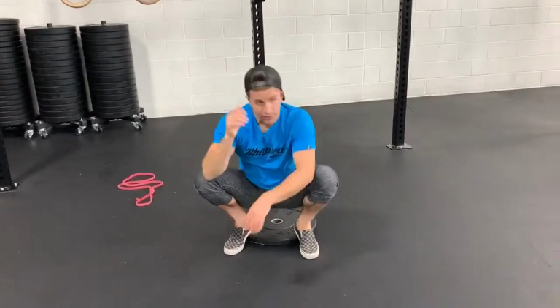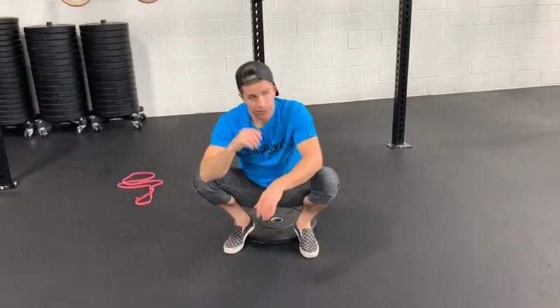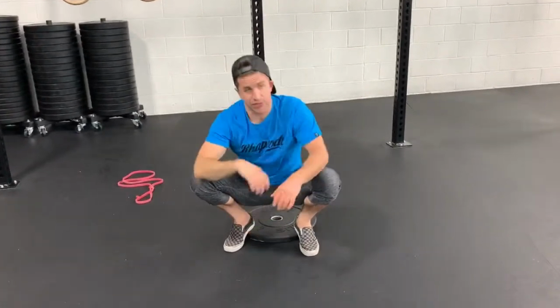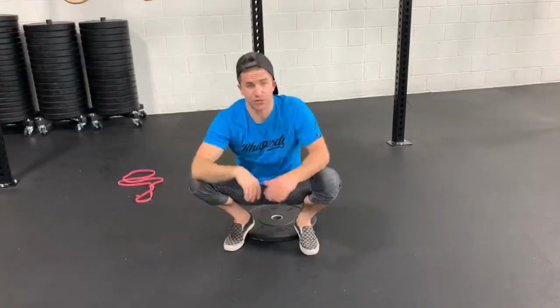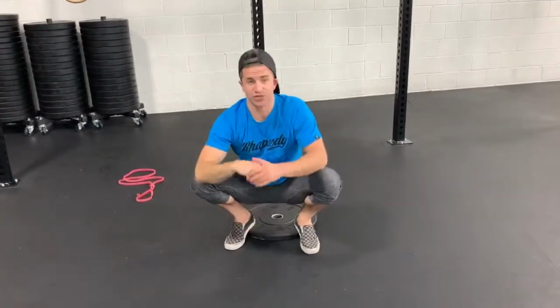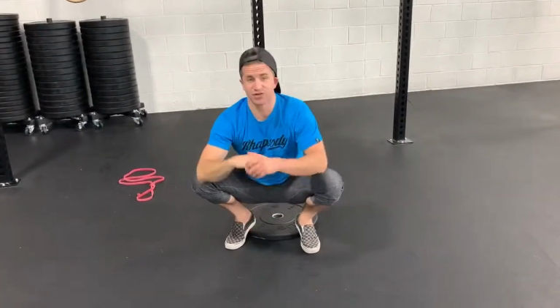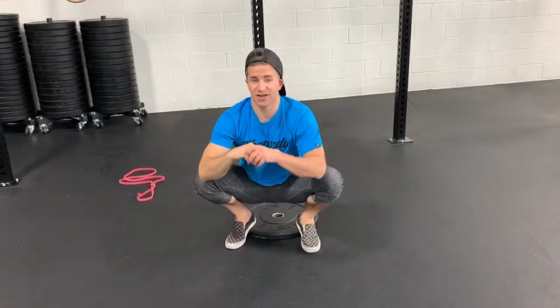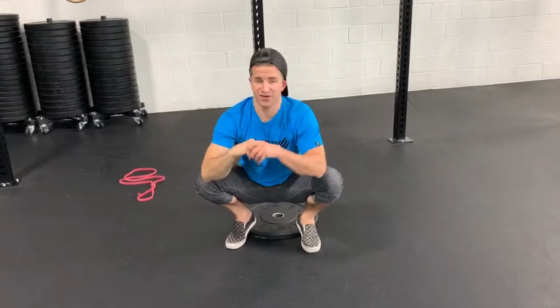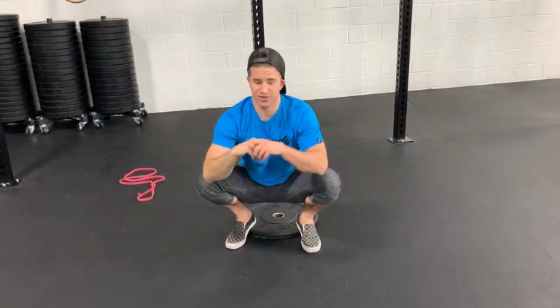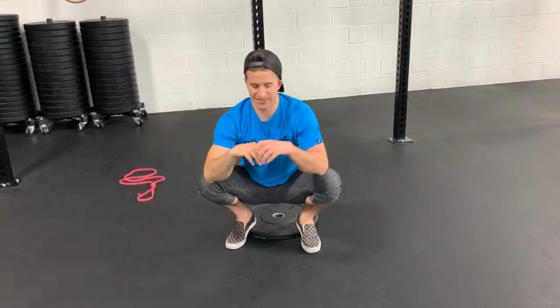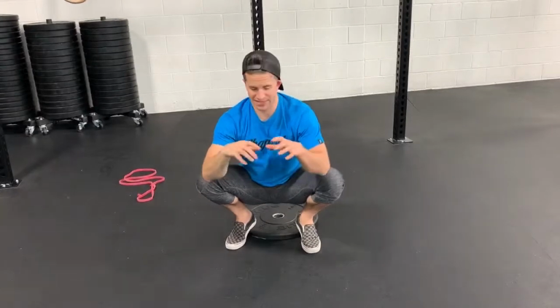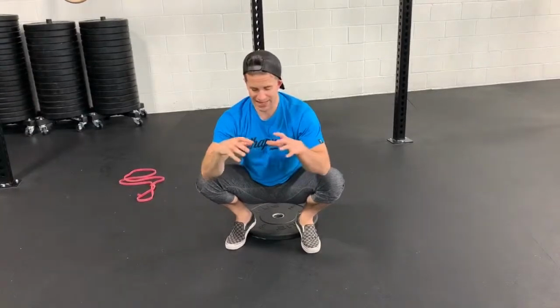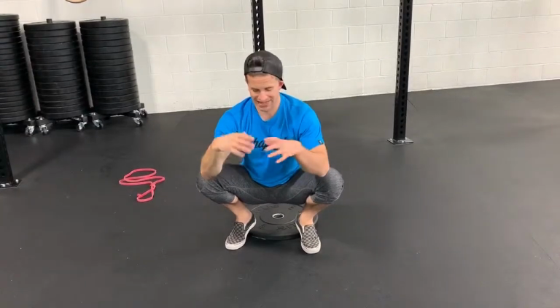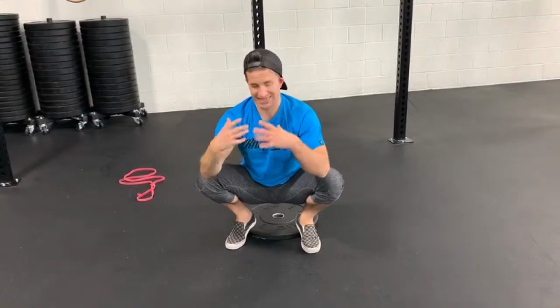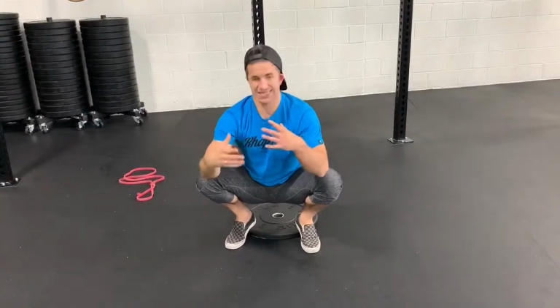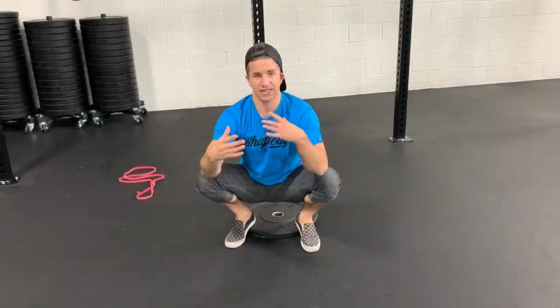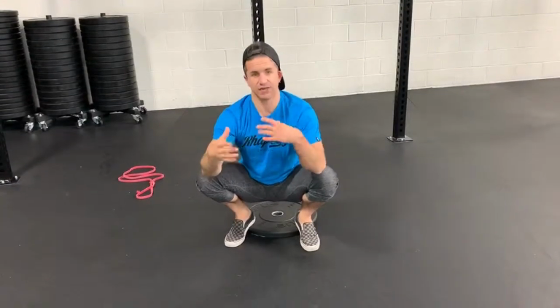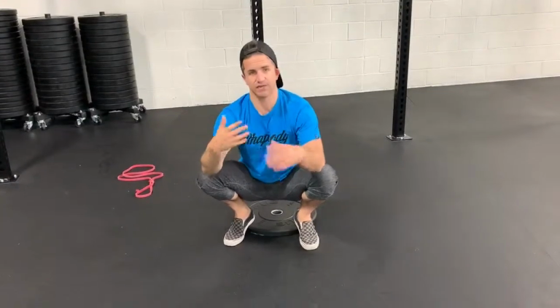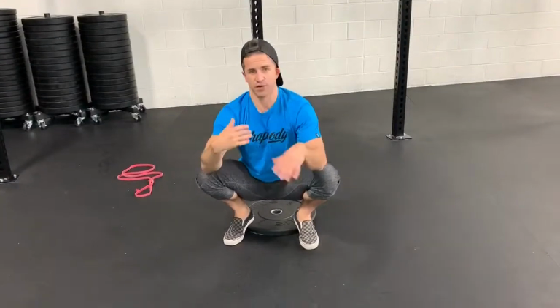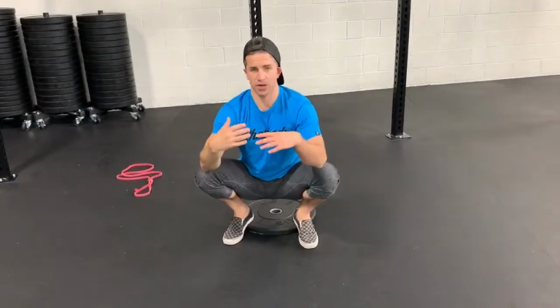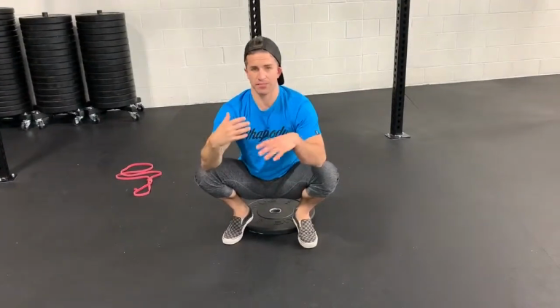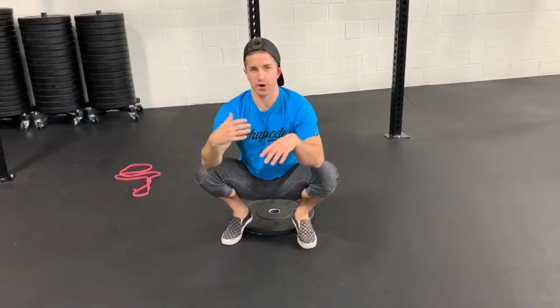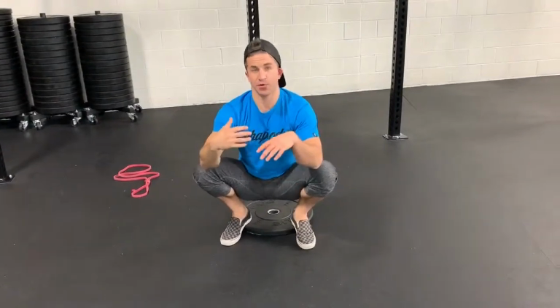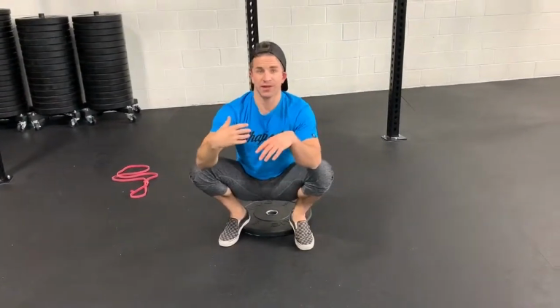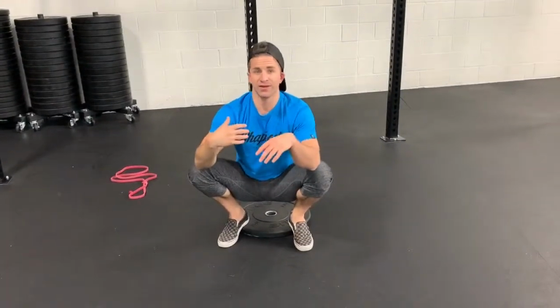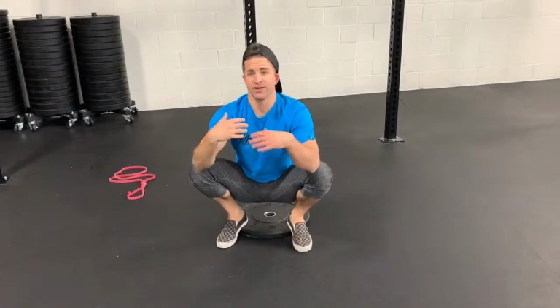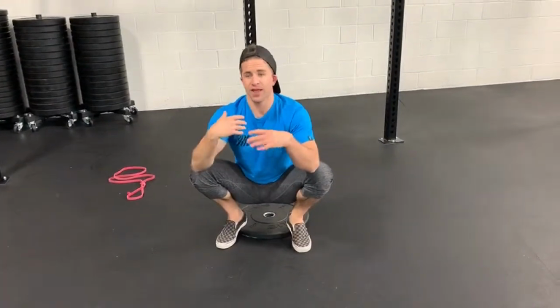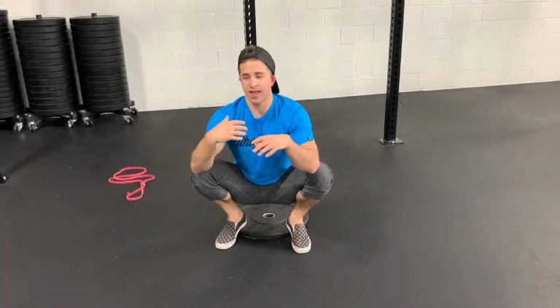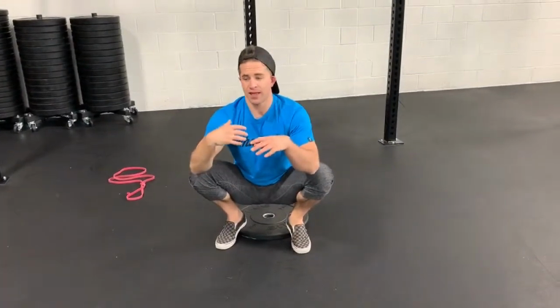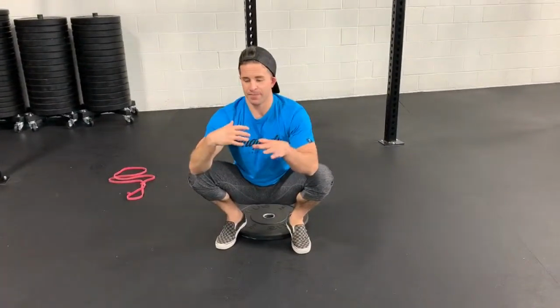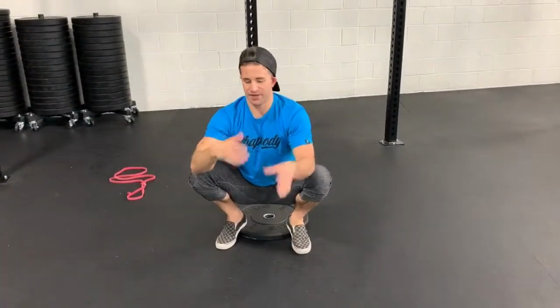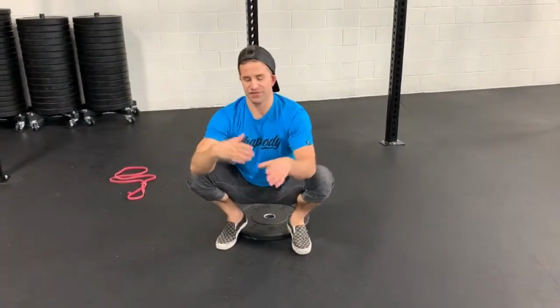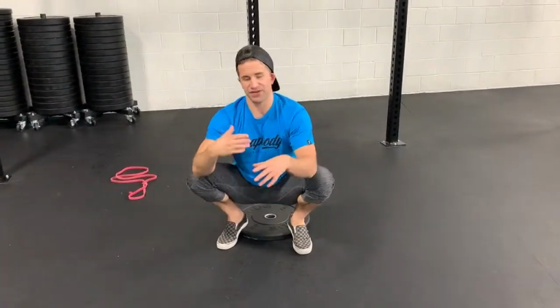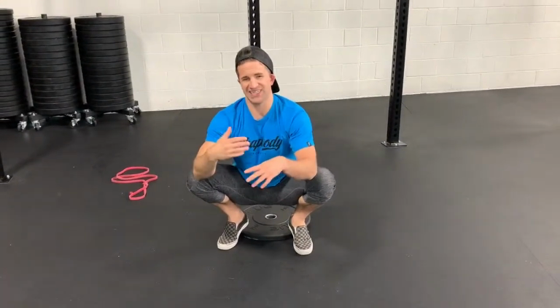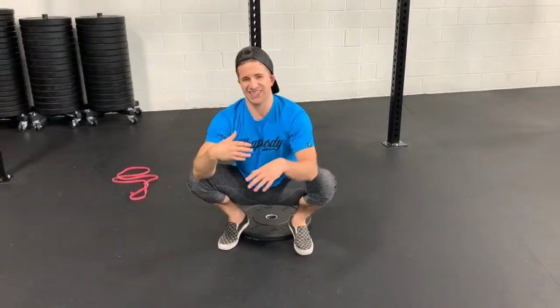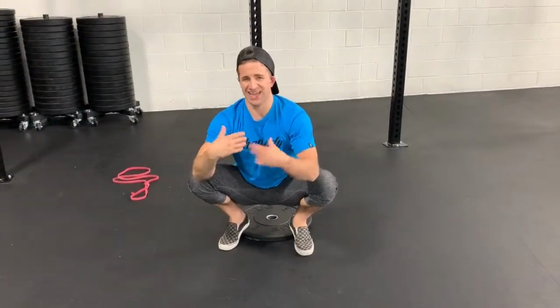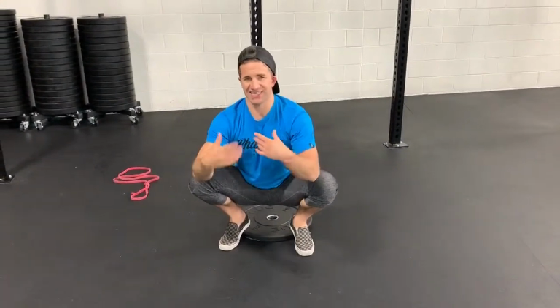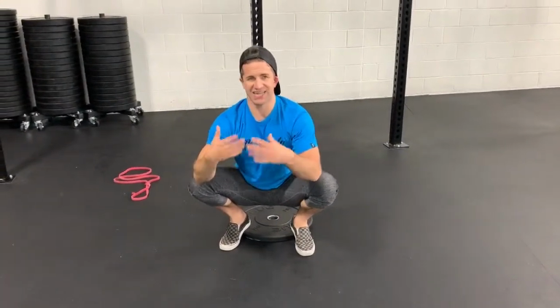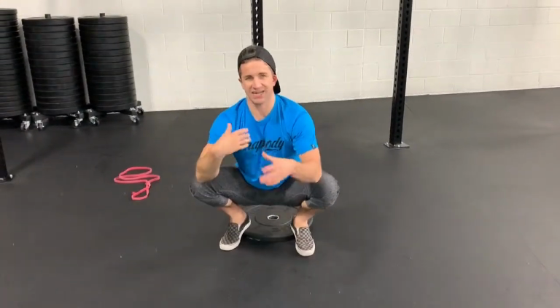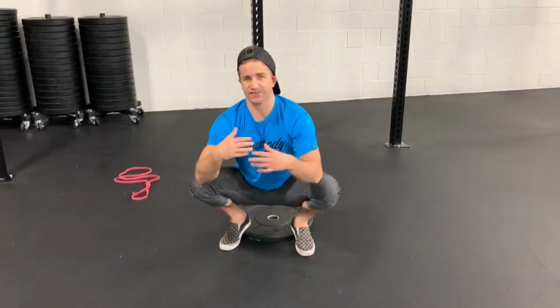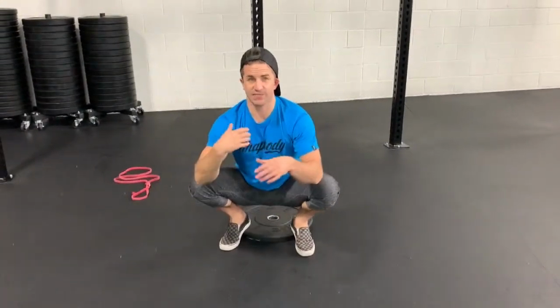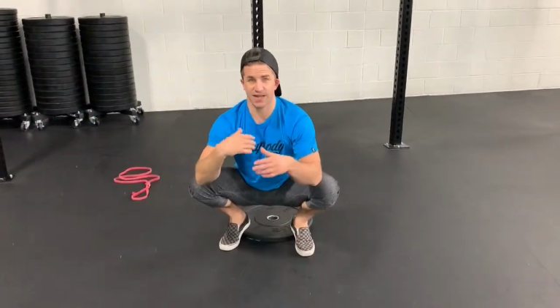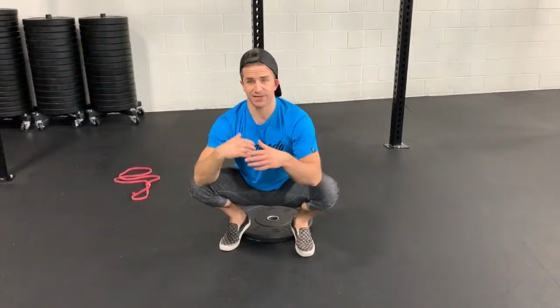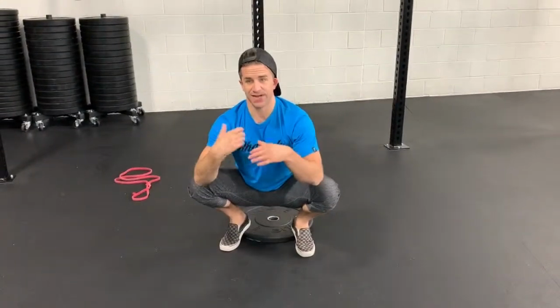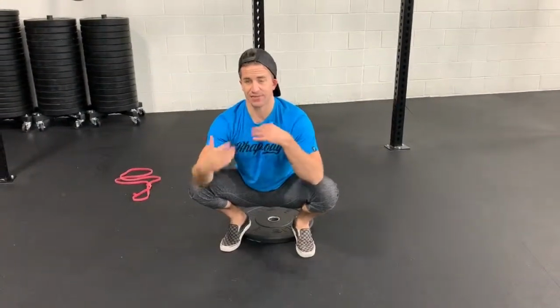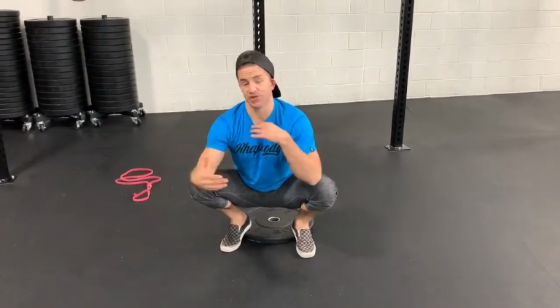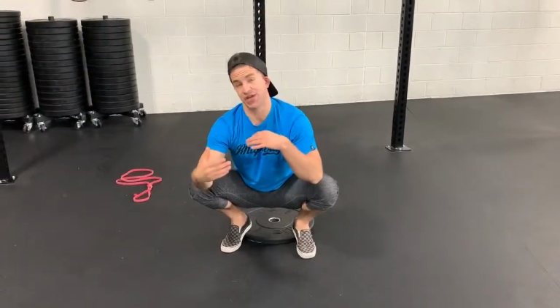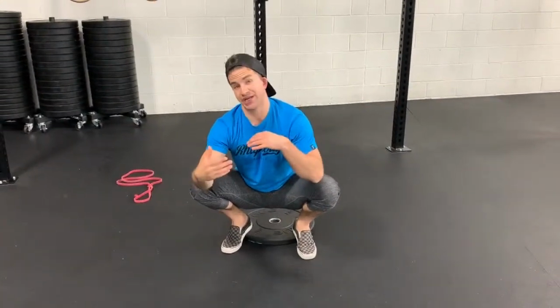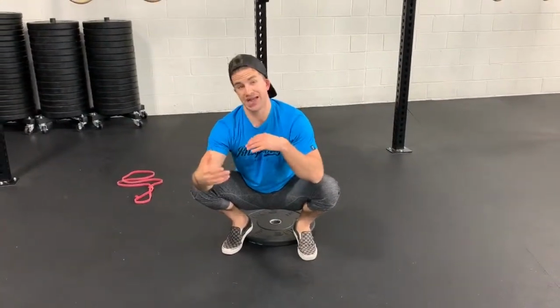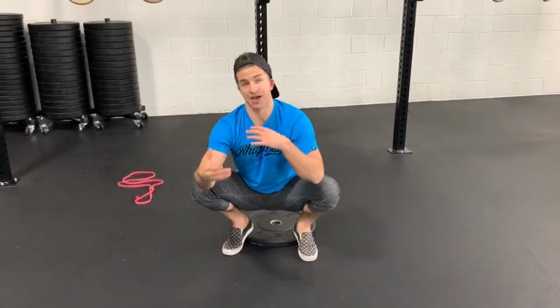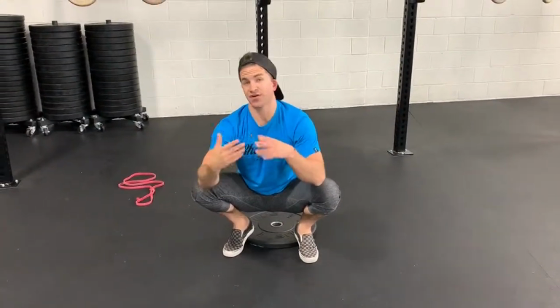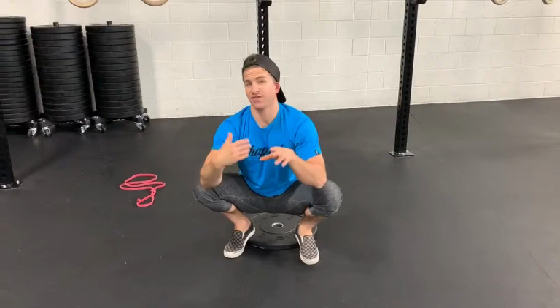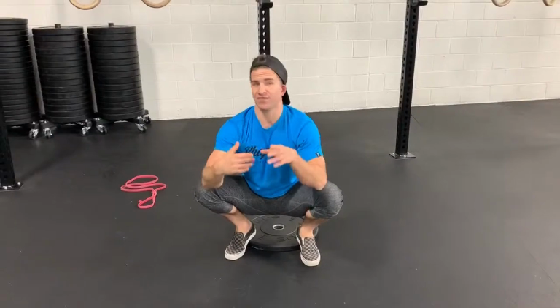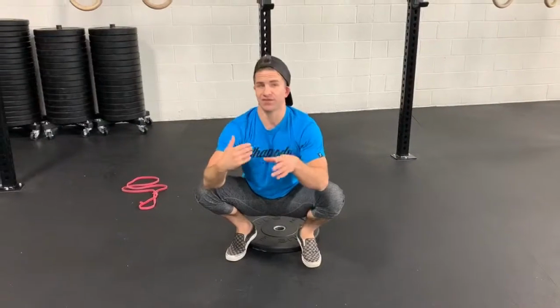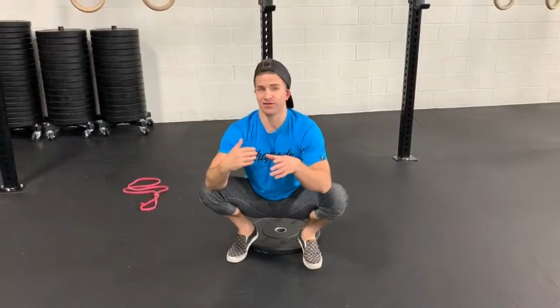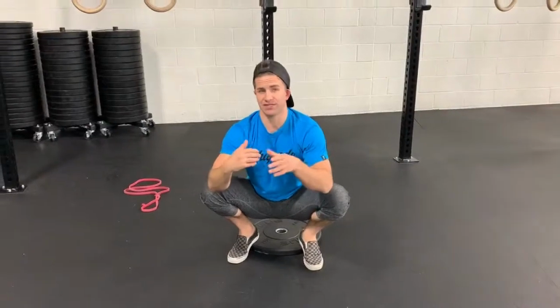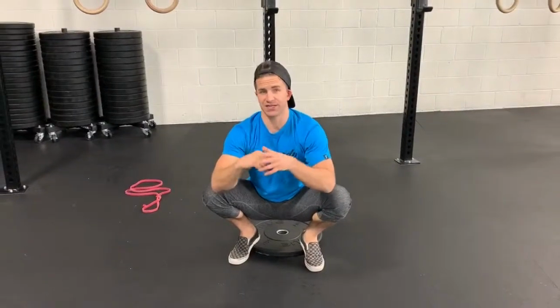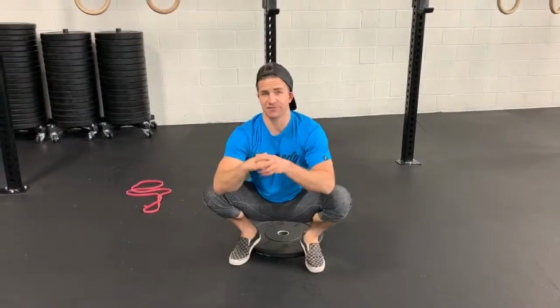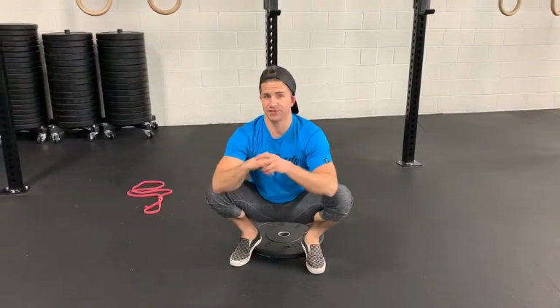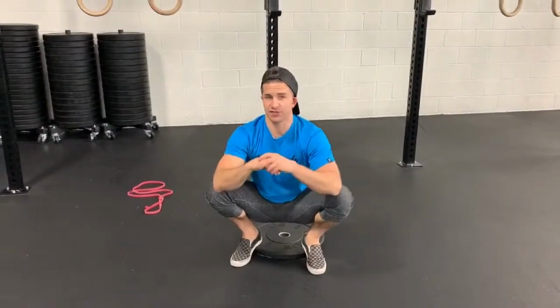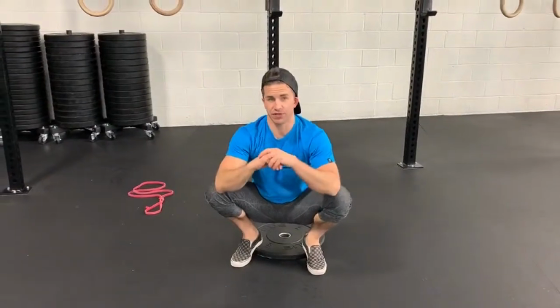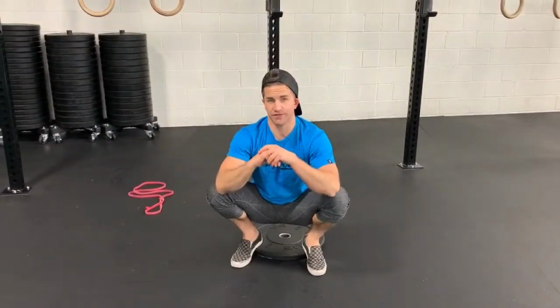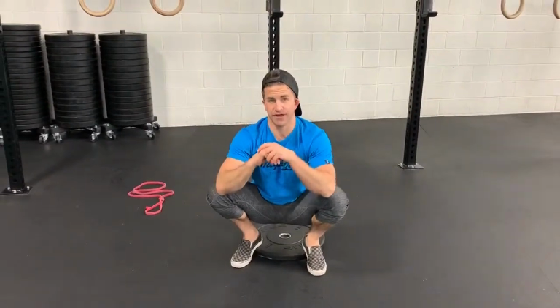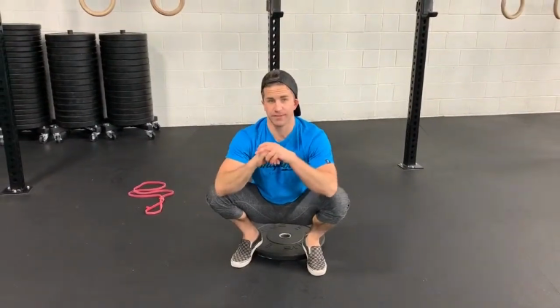Try to do these consecutive and unbroken, but if you need to stand up, shake it out, or if you have a little discomfort, that's totally fine.